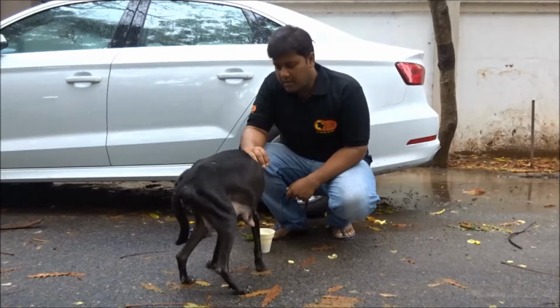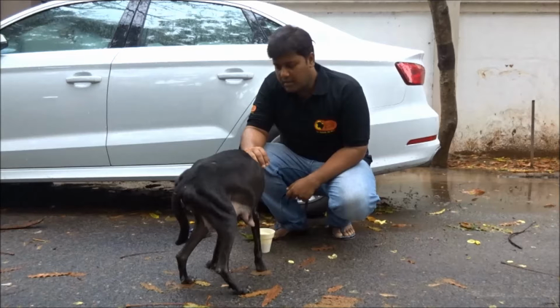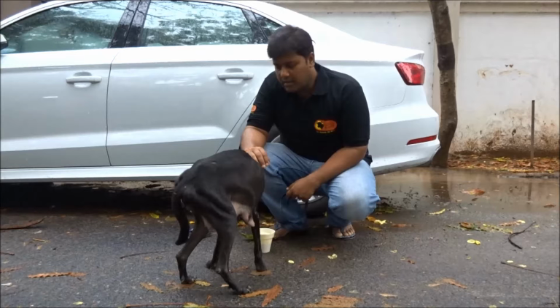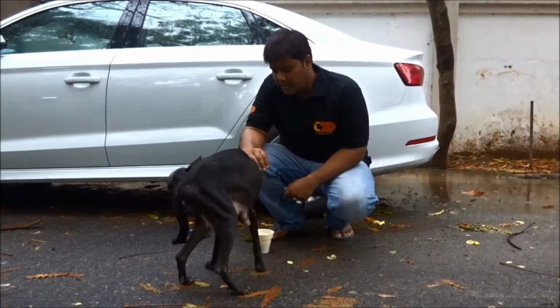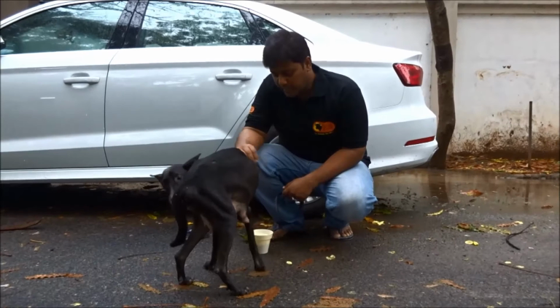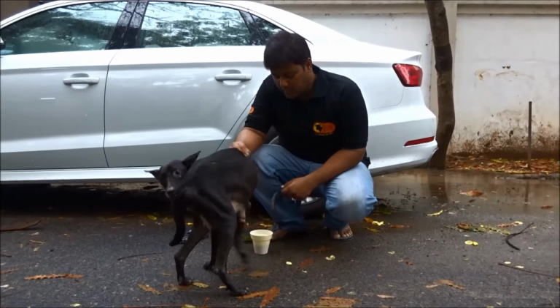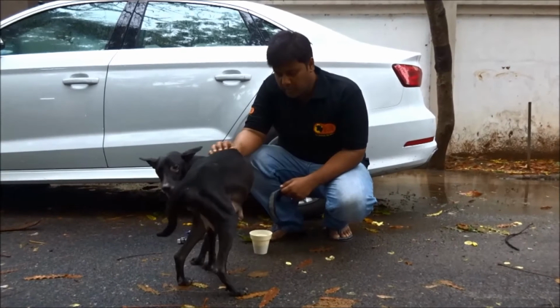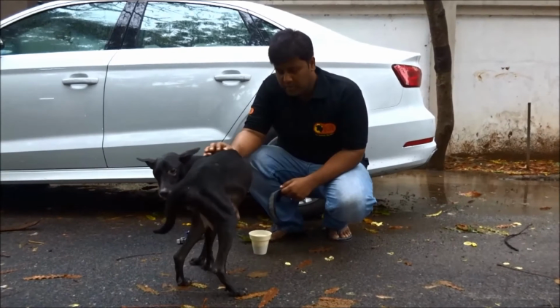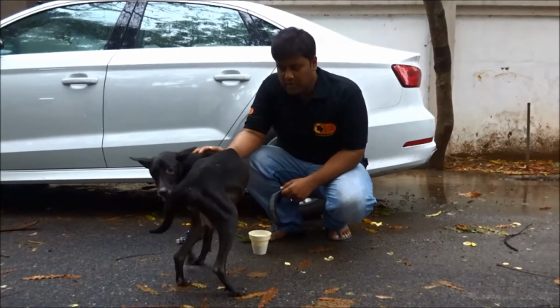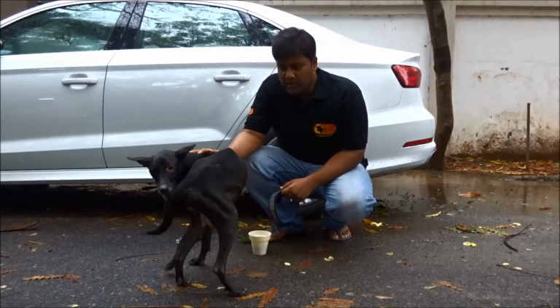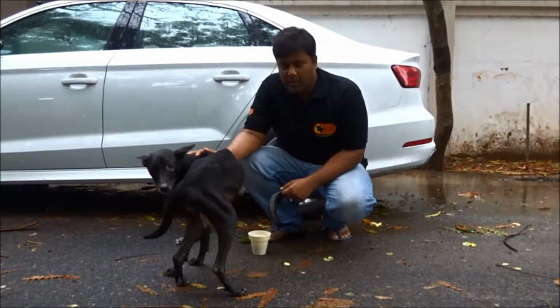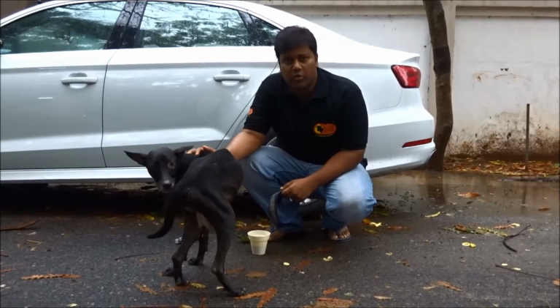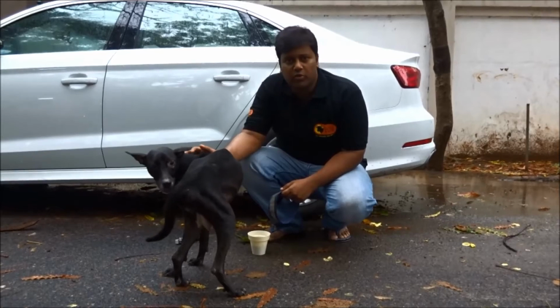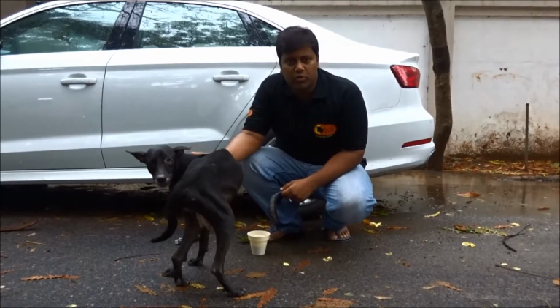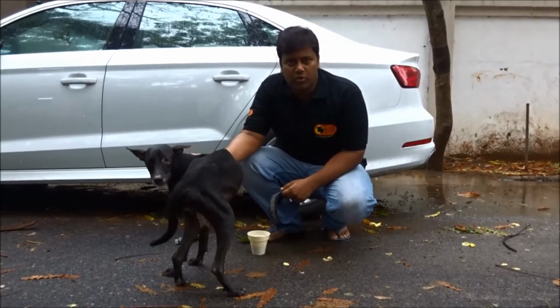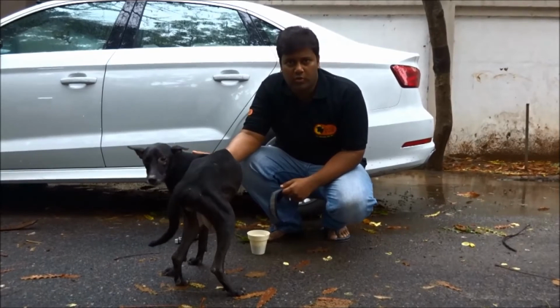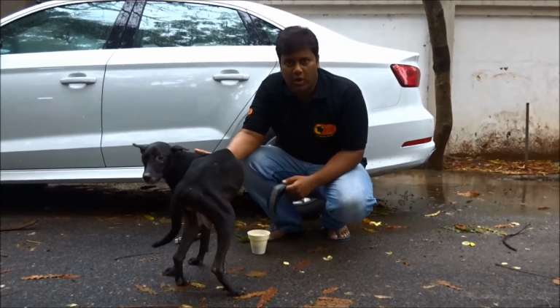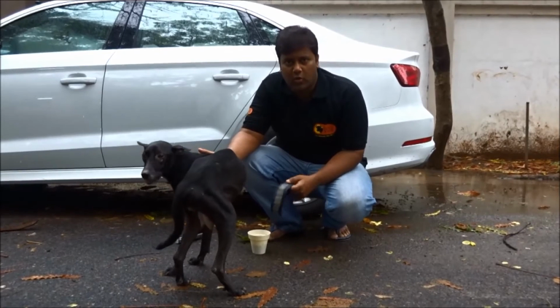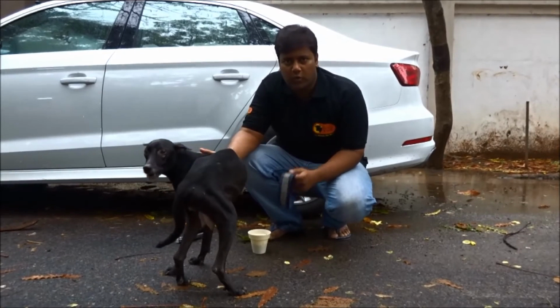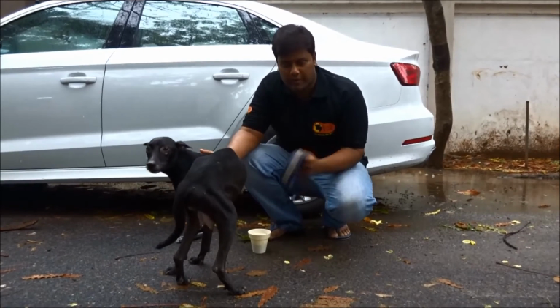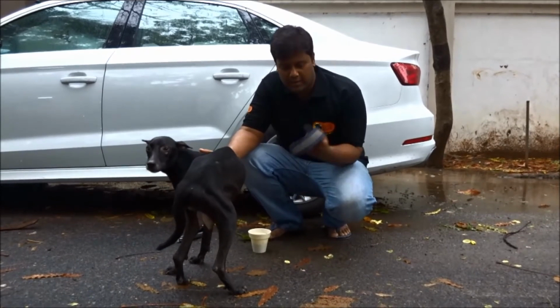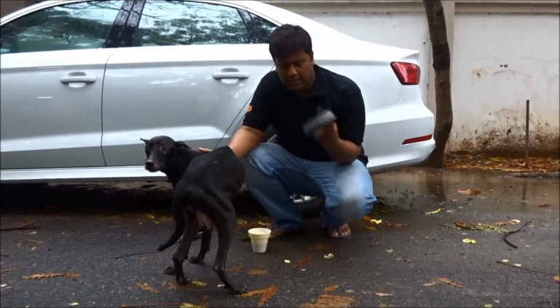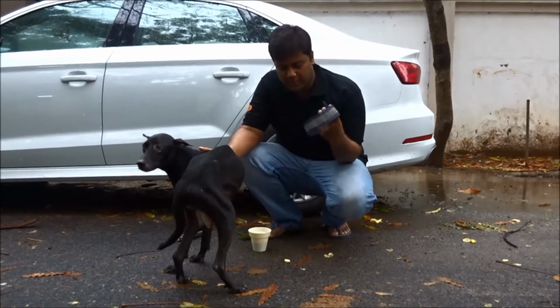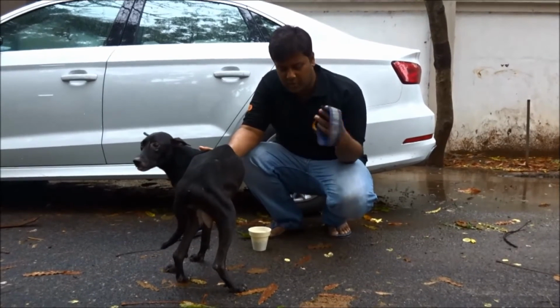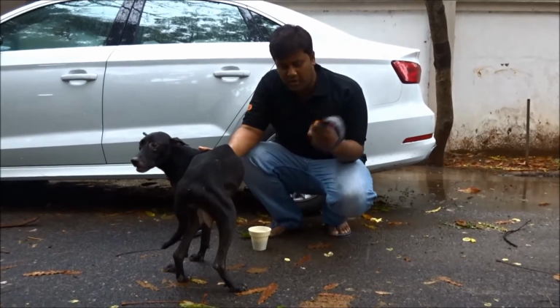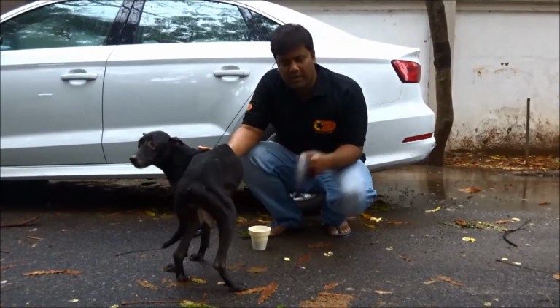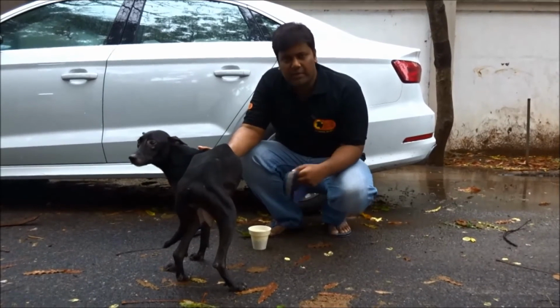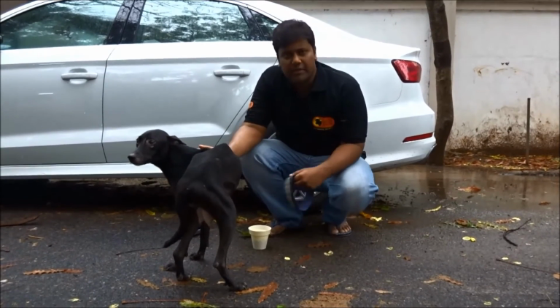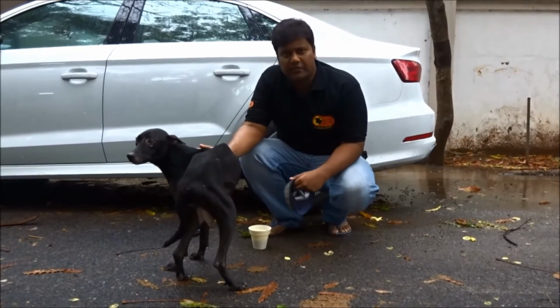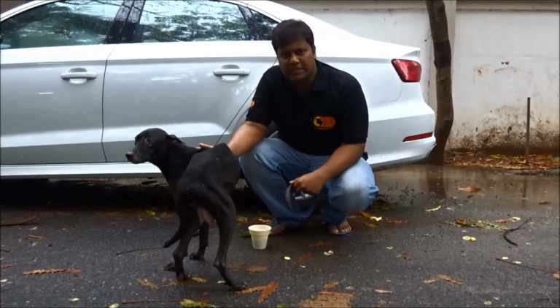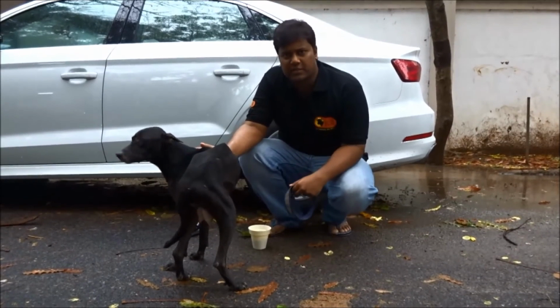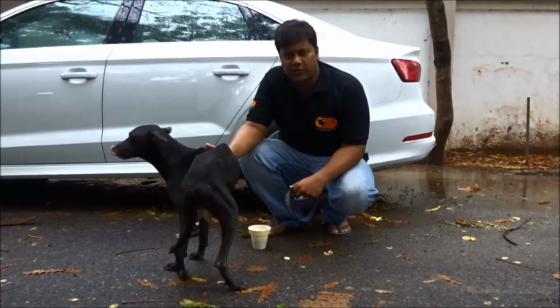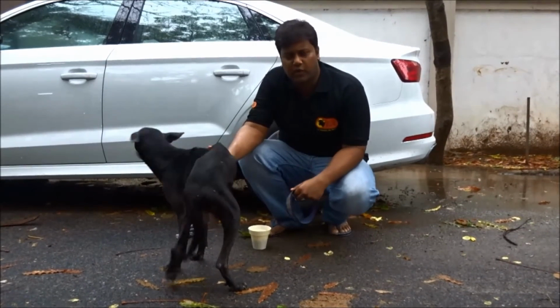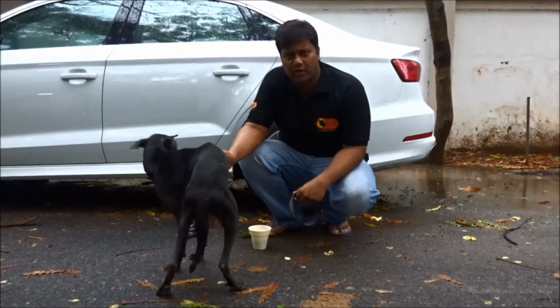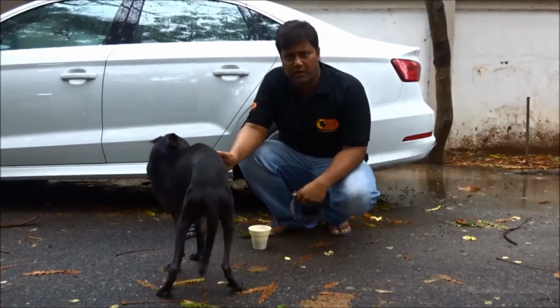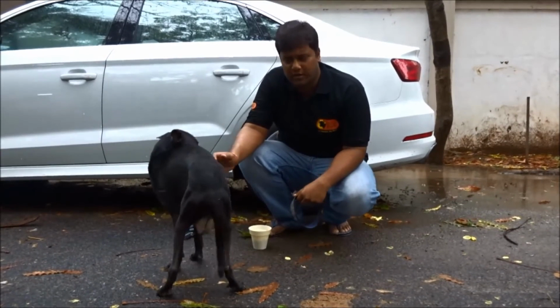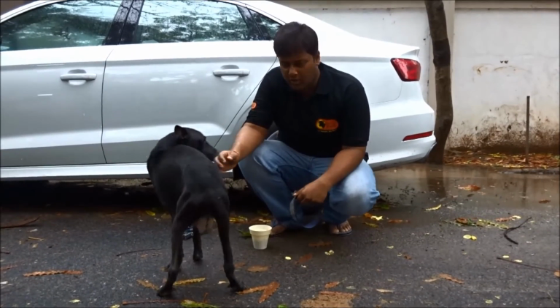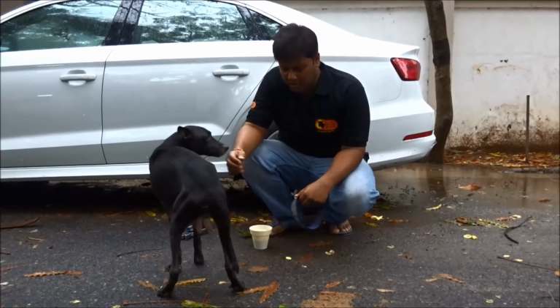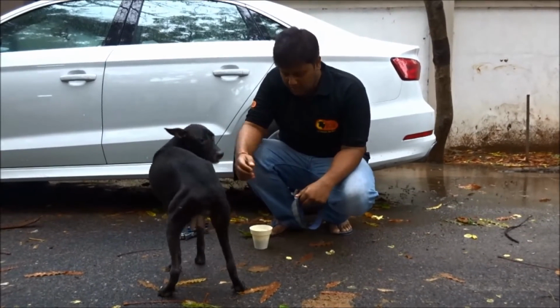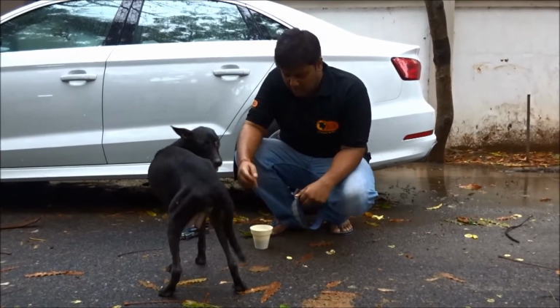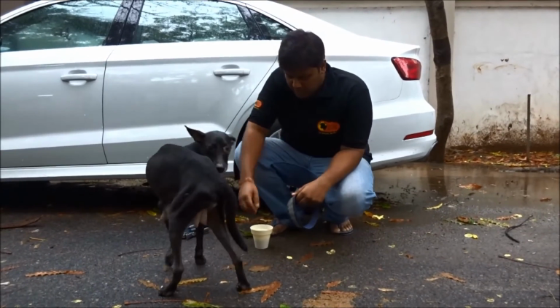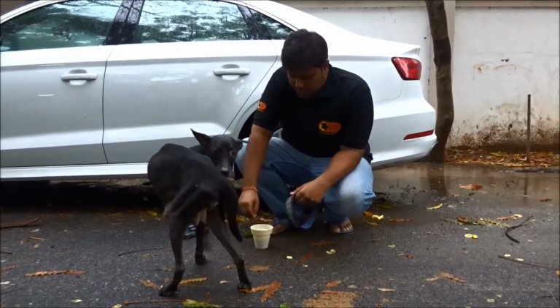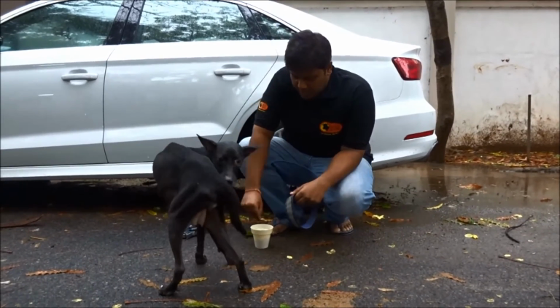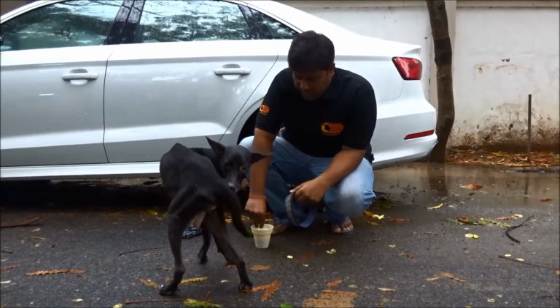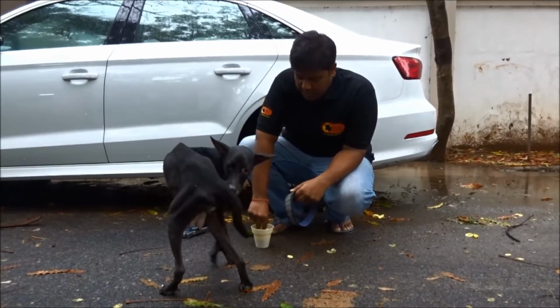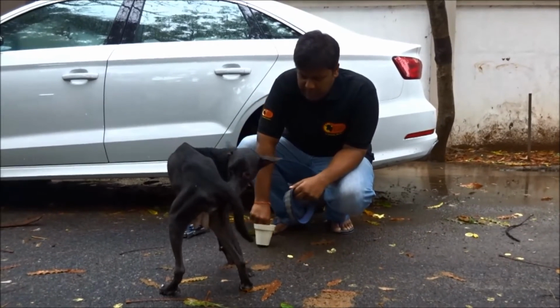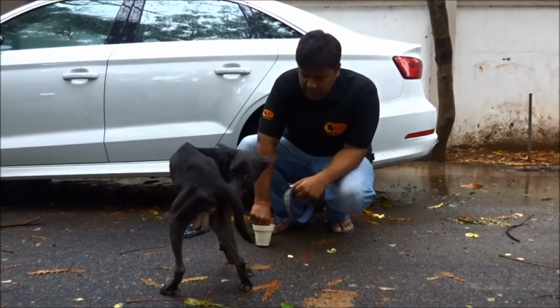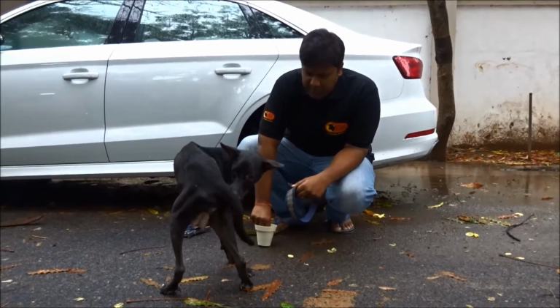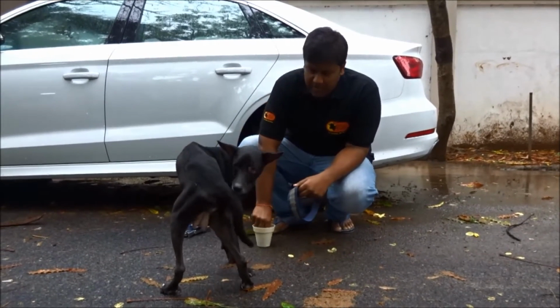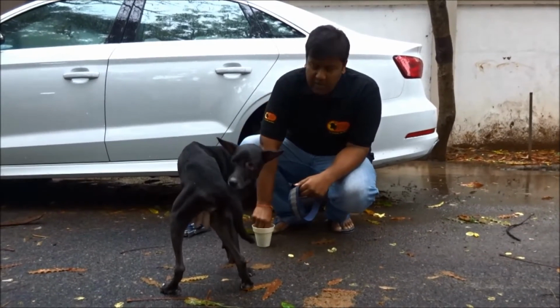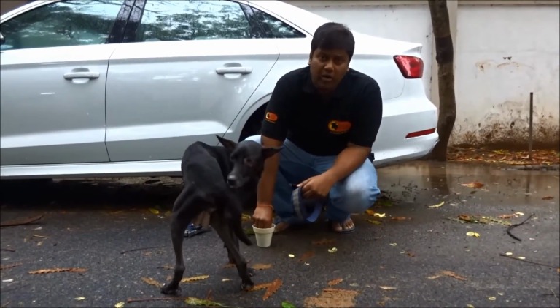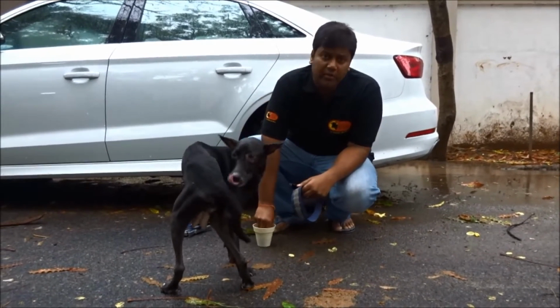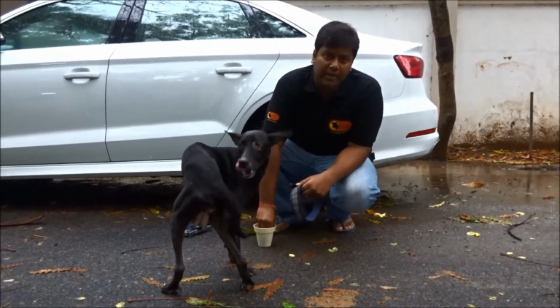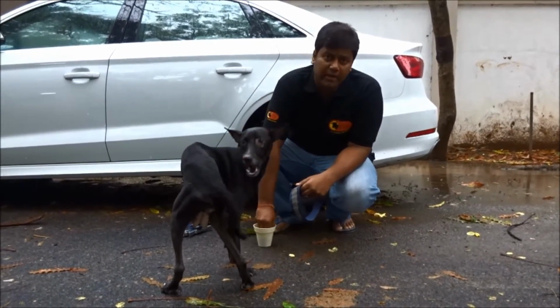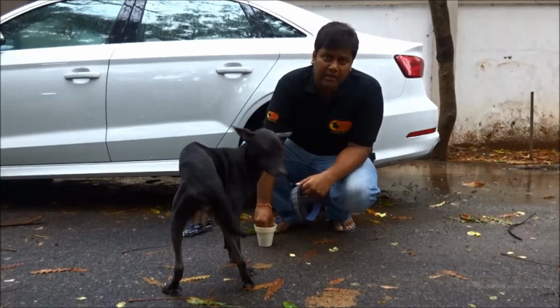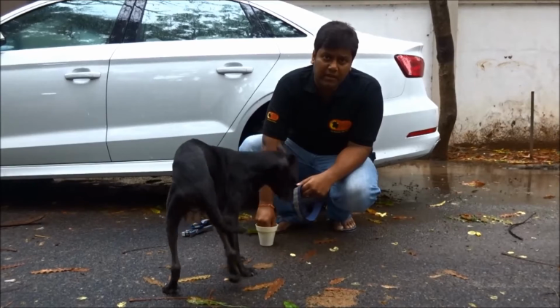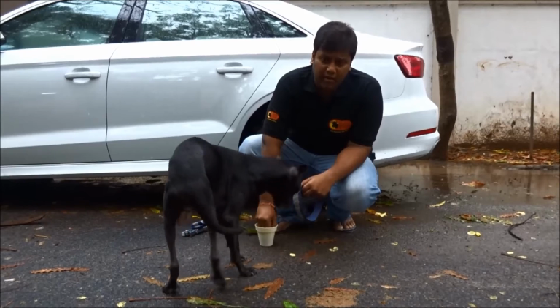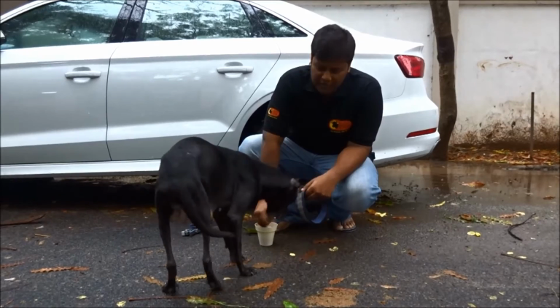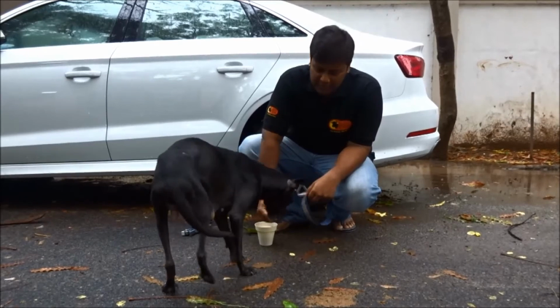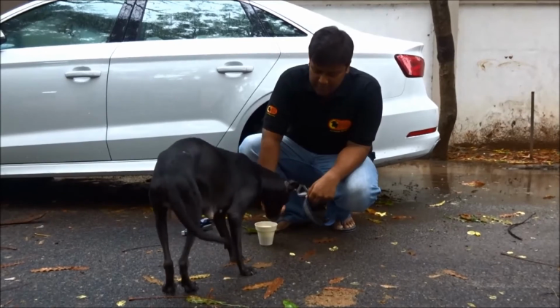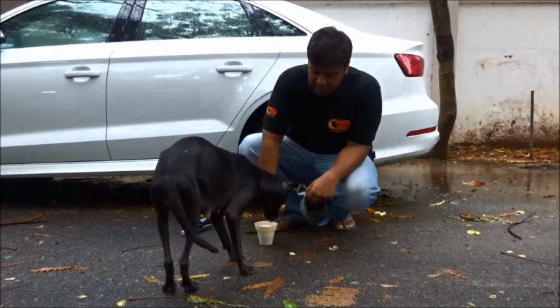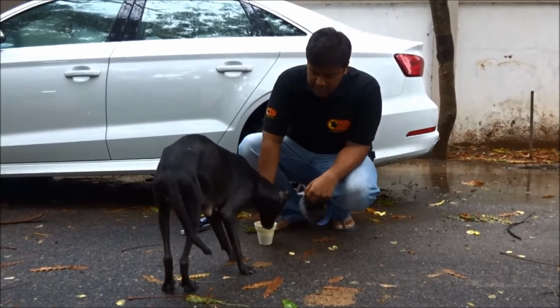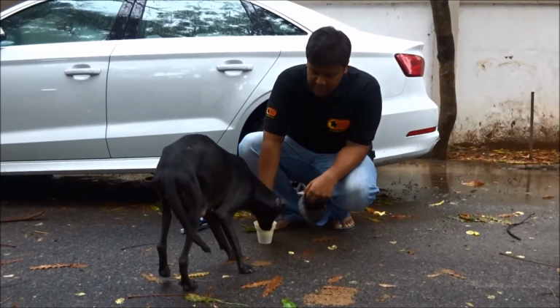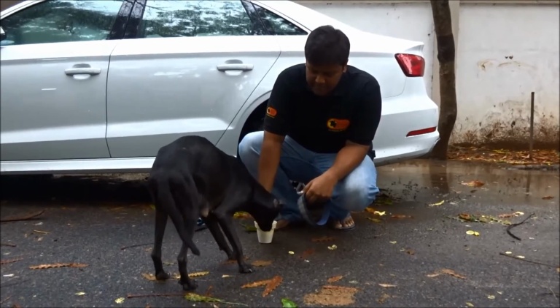I am Arun, and I am going to show you how a collar can be fixed for a dog. Here I offer the dog some biscuits.